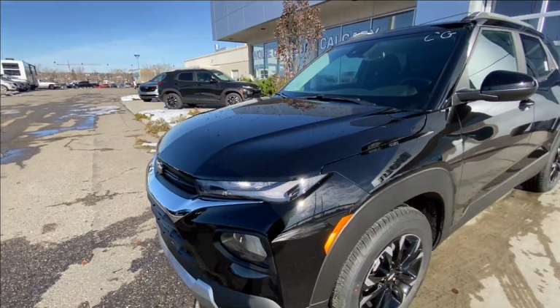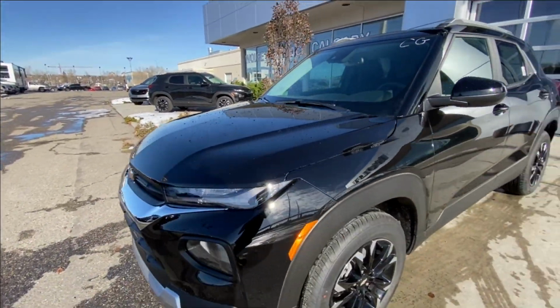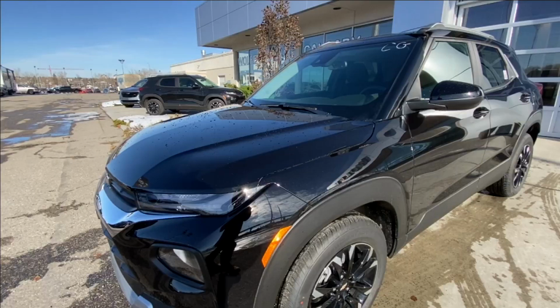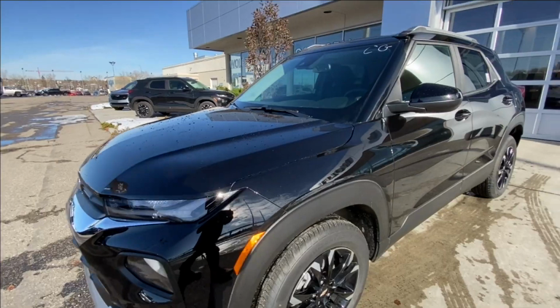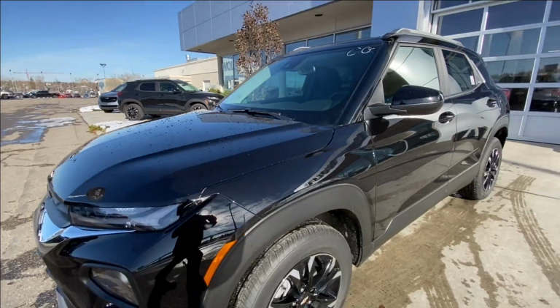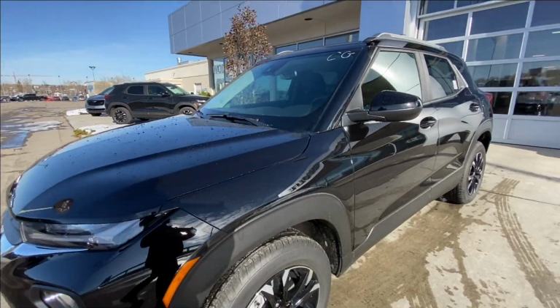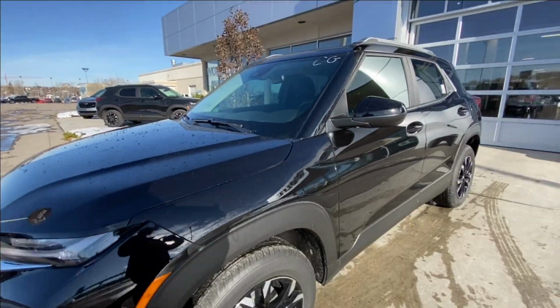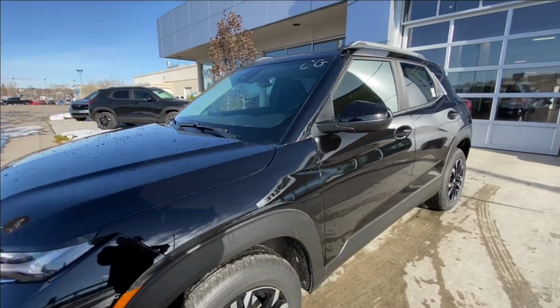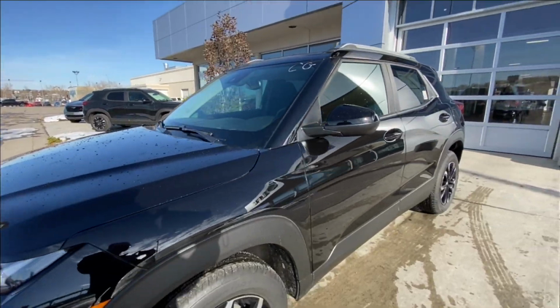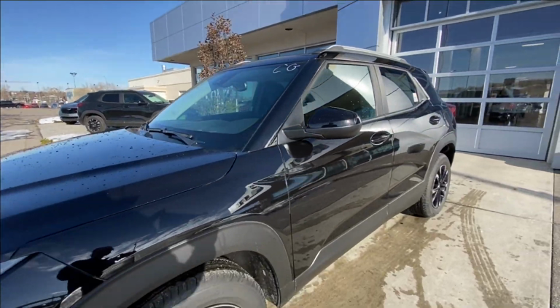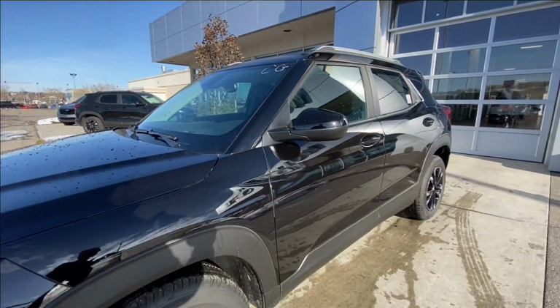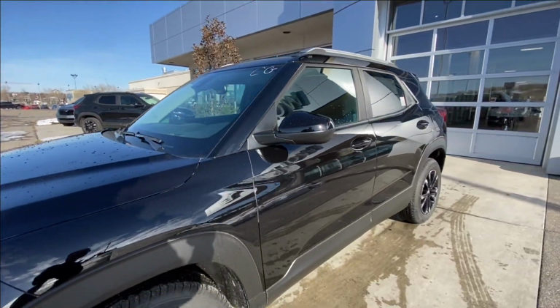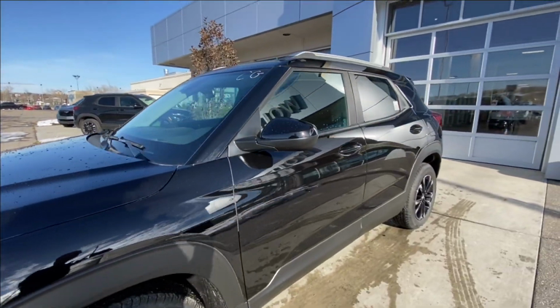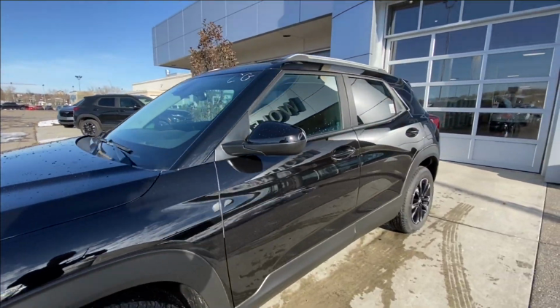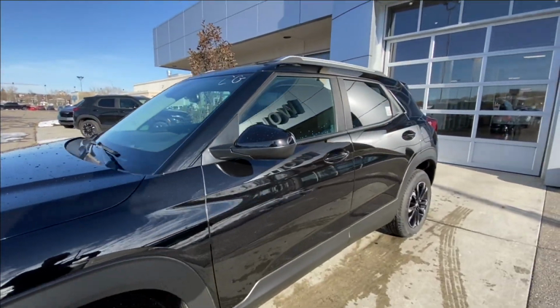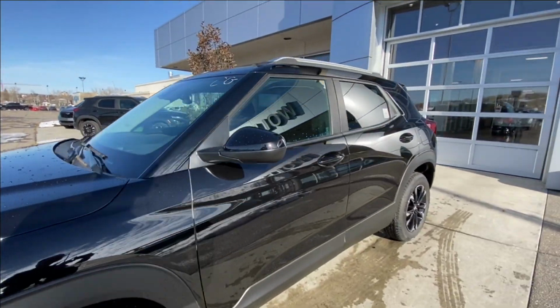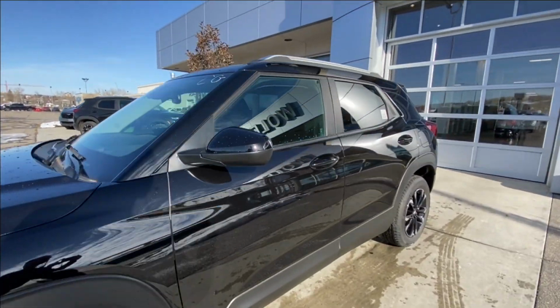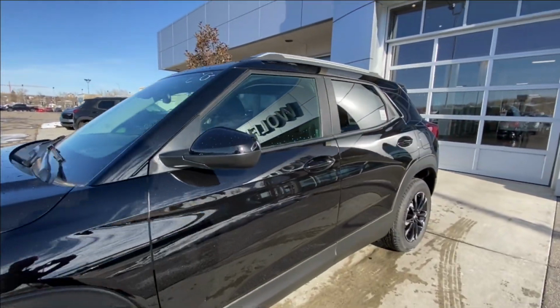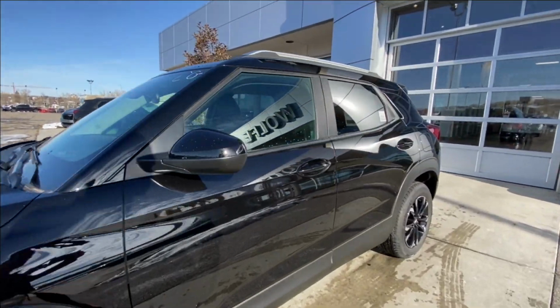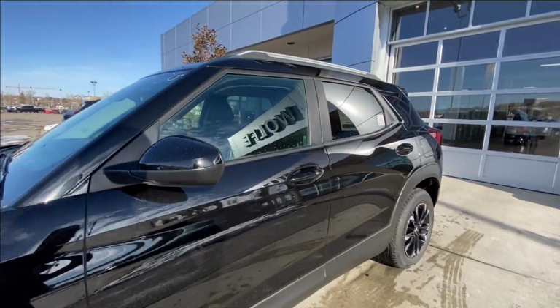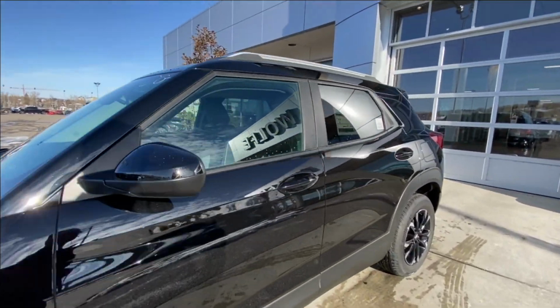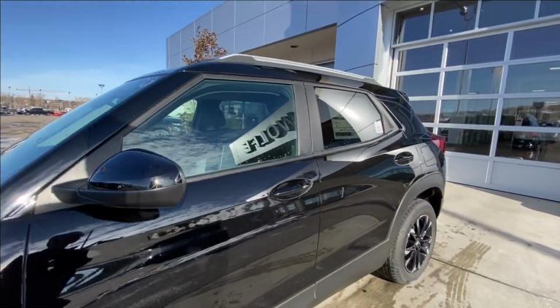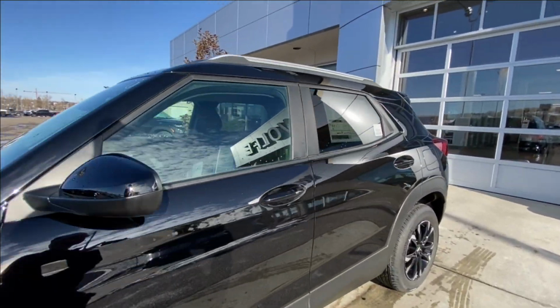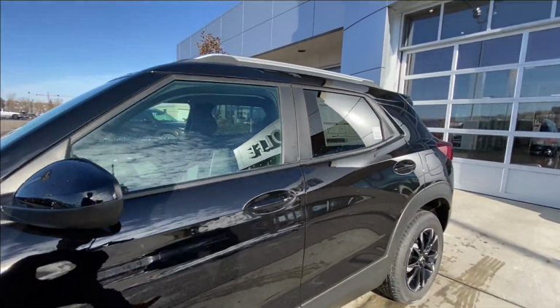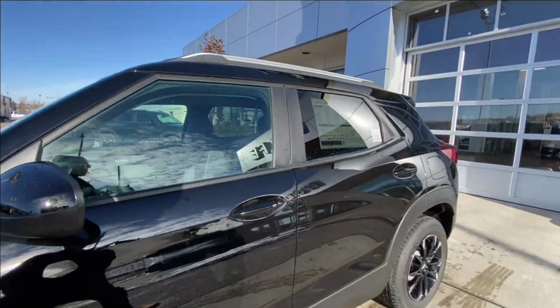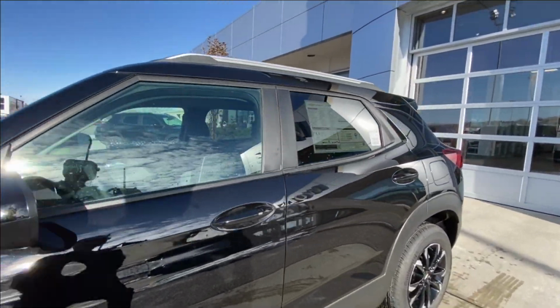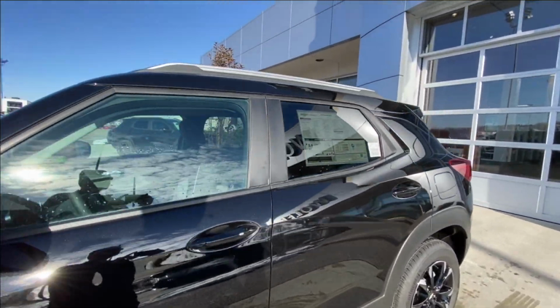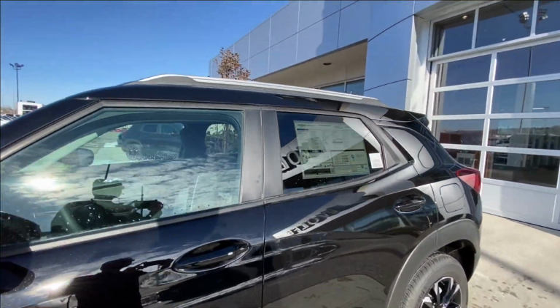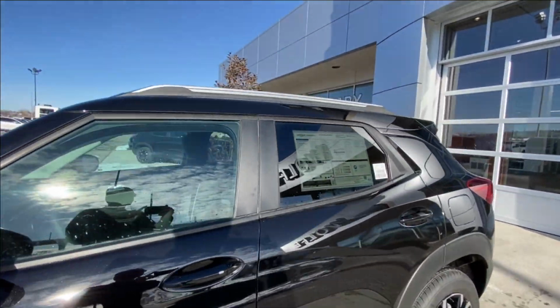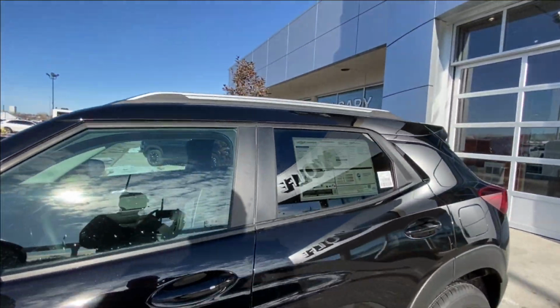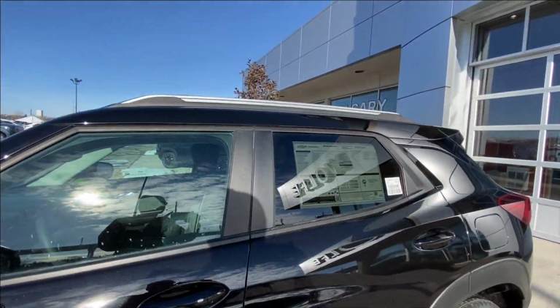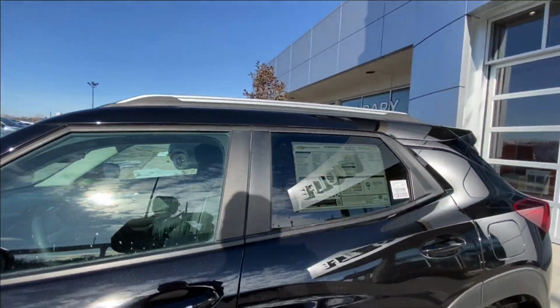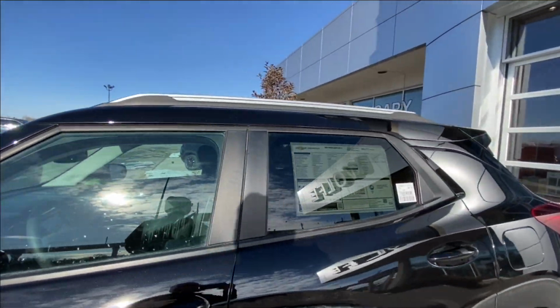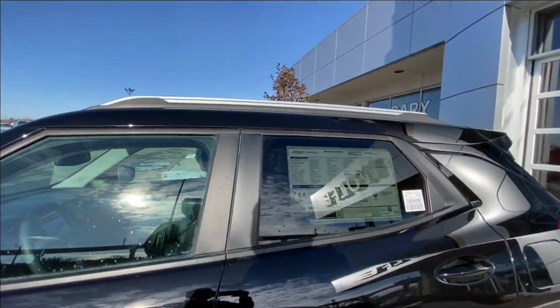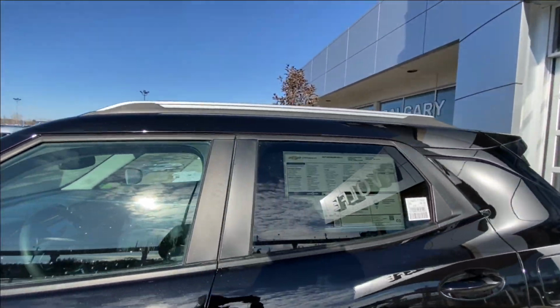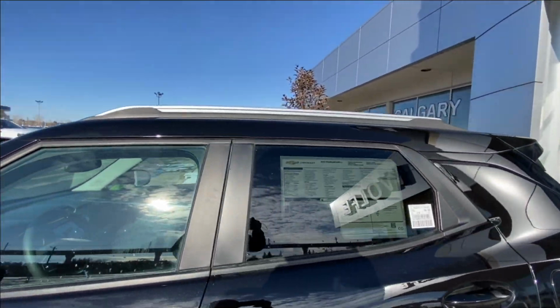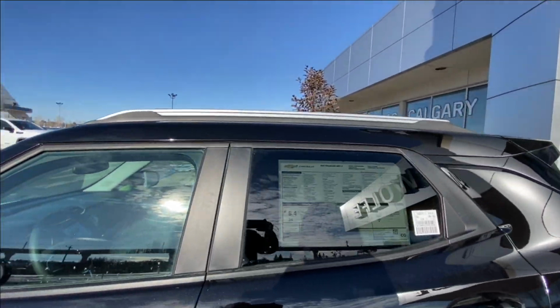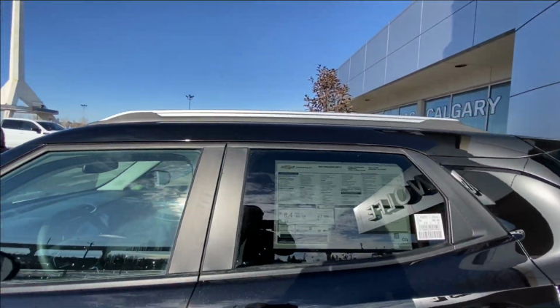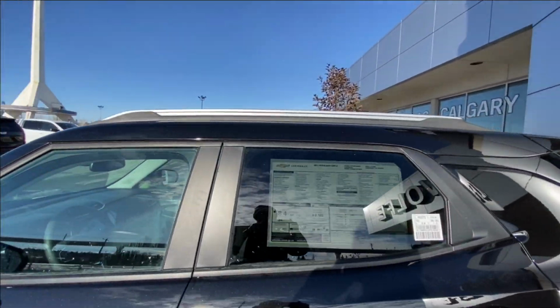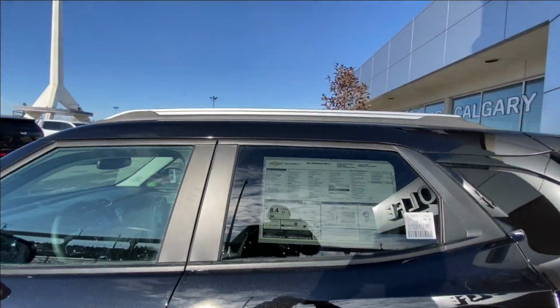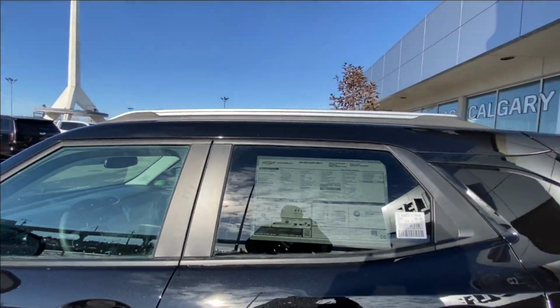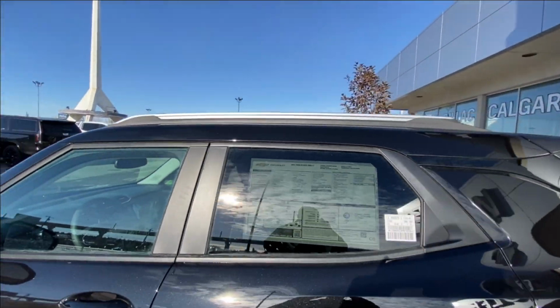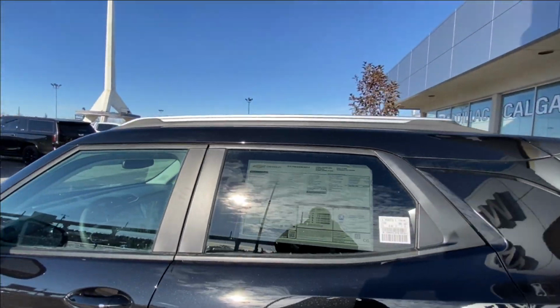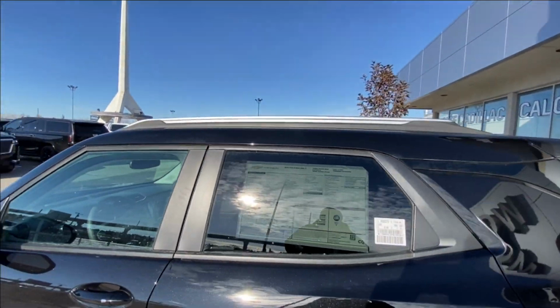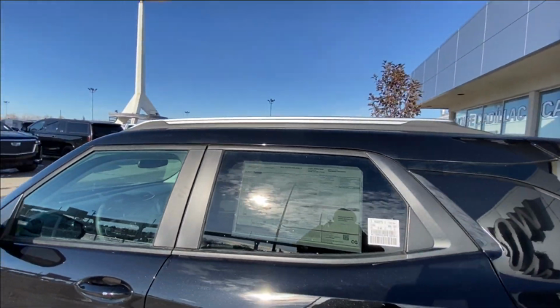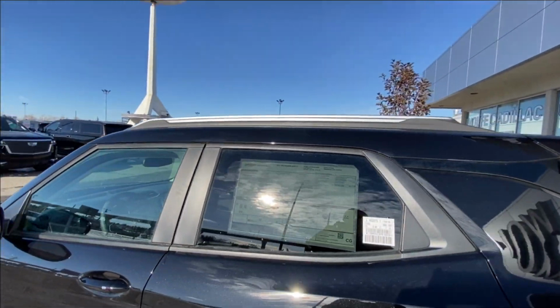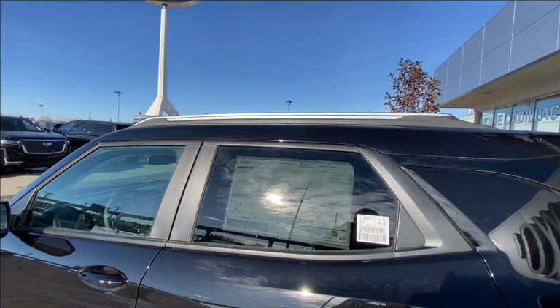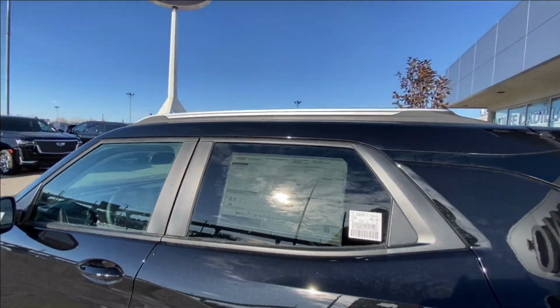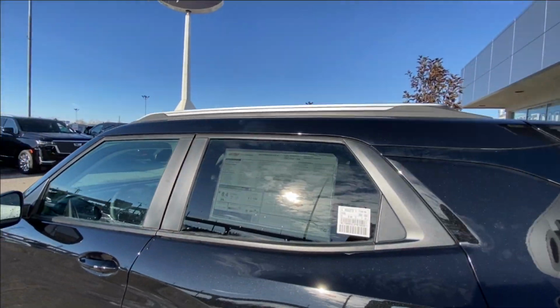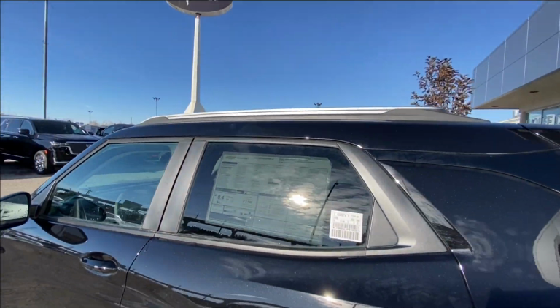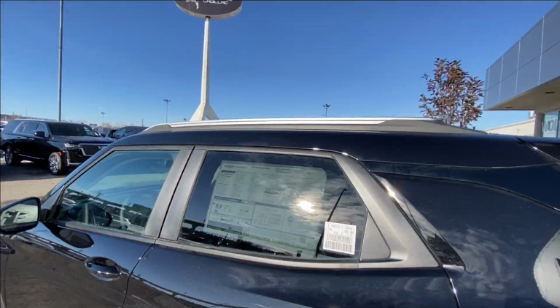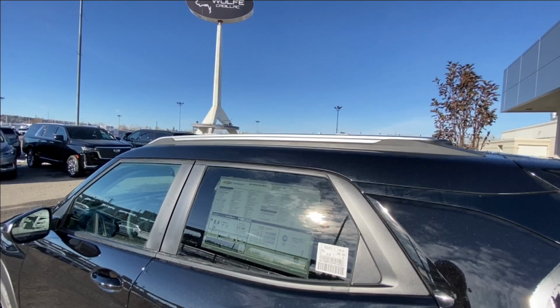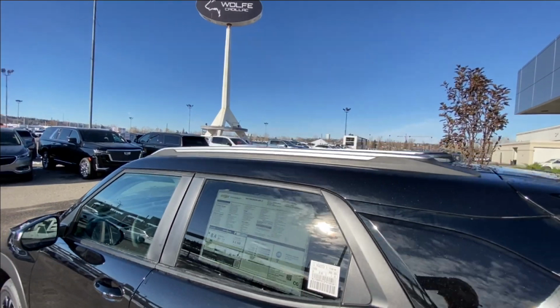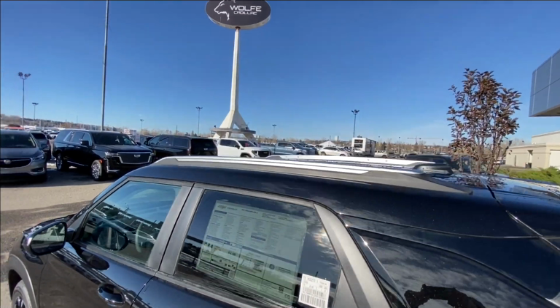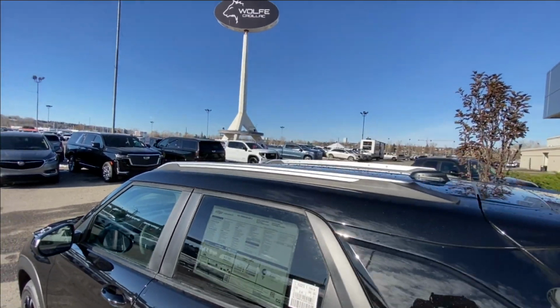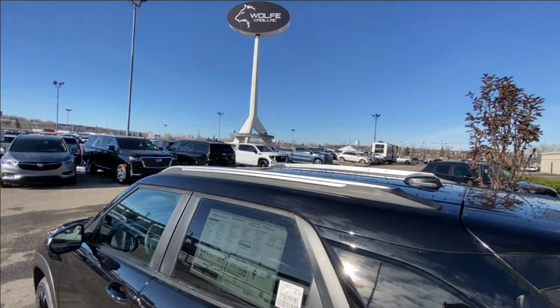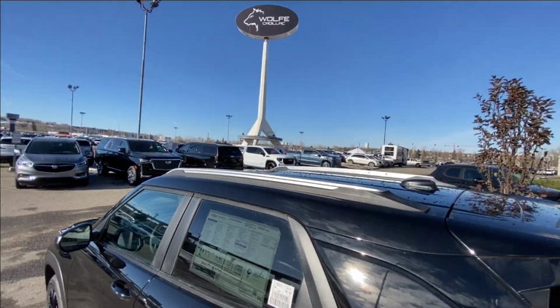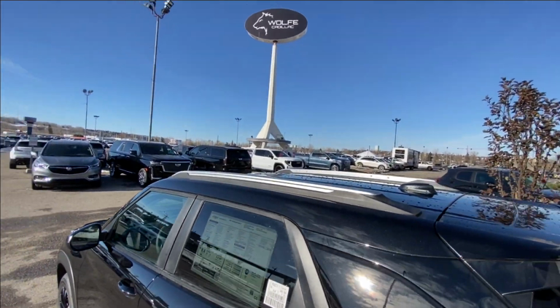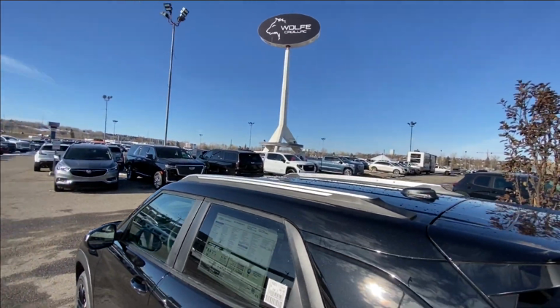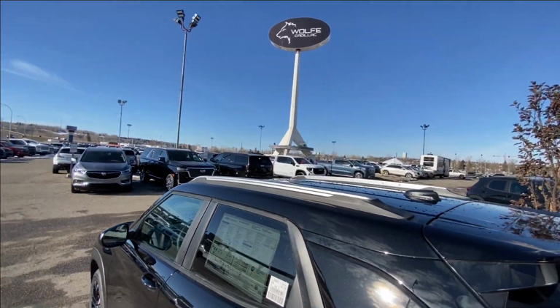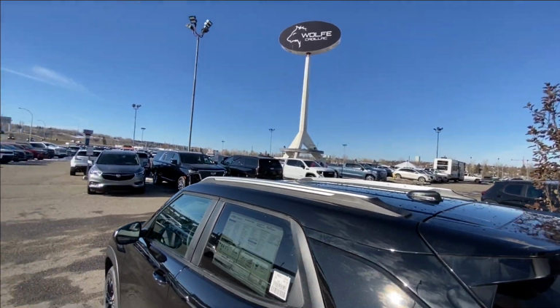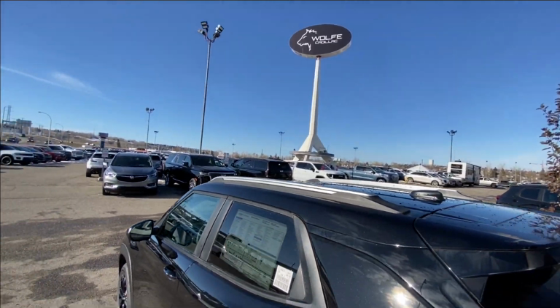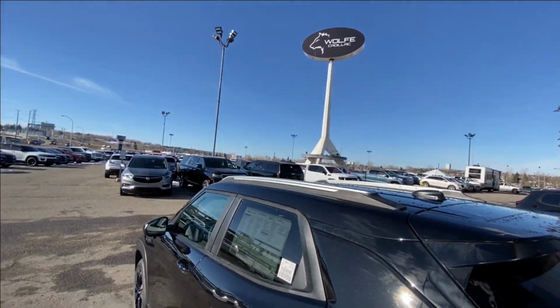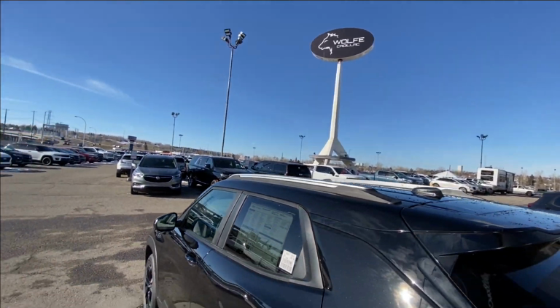Back down the side of the vehicle, this SUV is remote start equipped, with rear tinted privacy windows and black trim all around, and roof rails are installed.